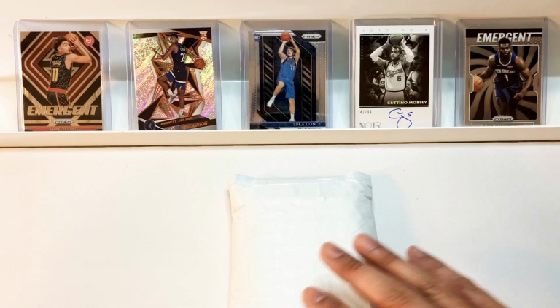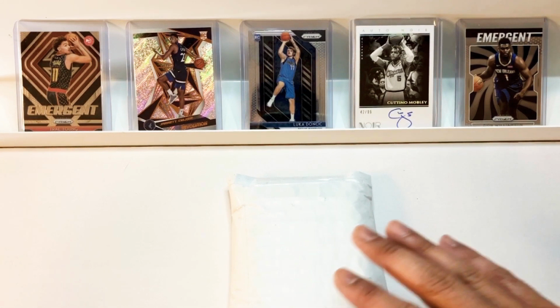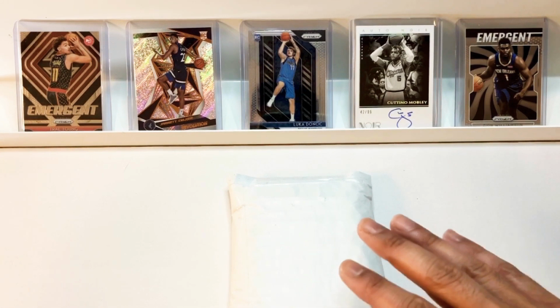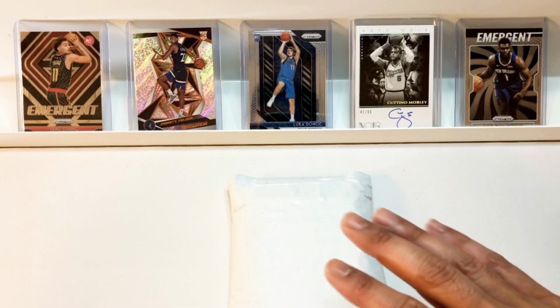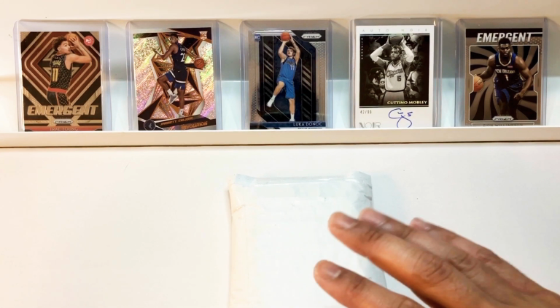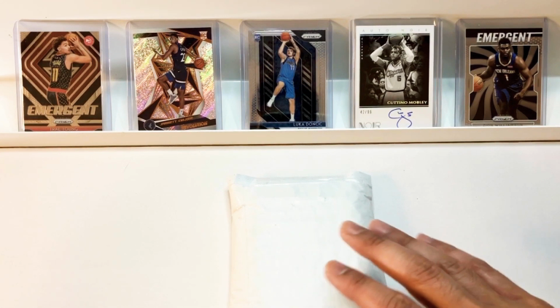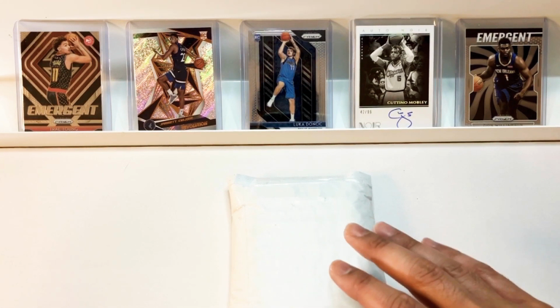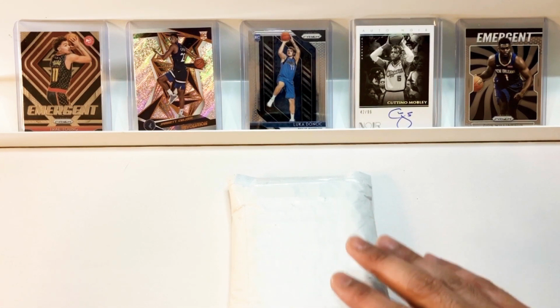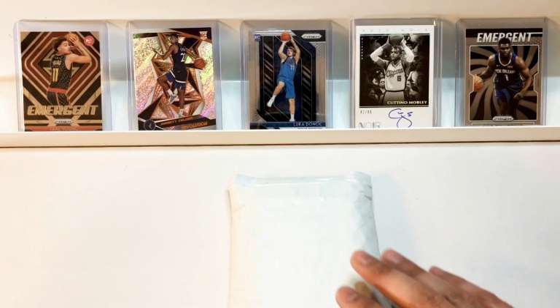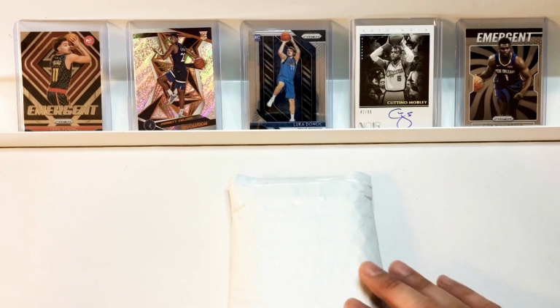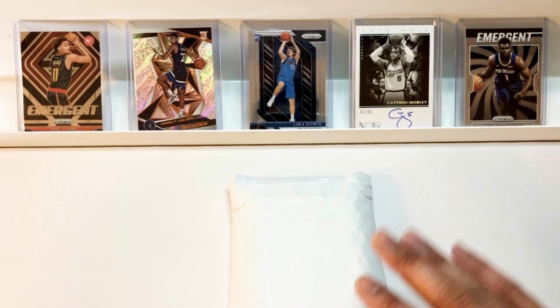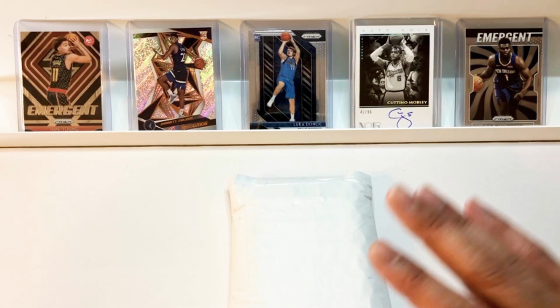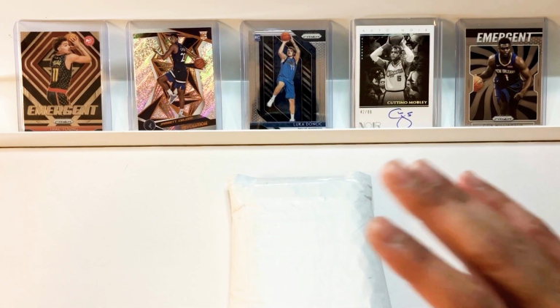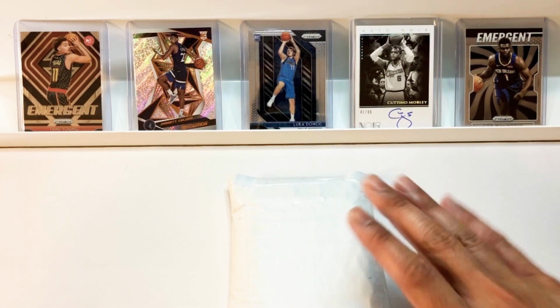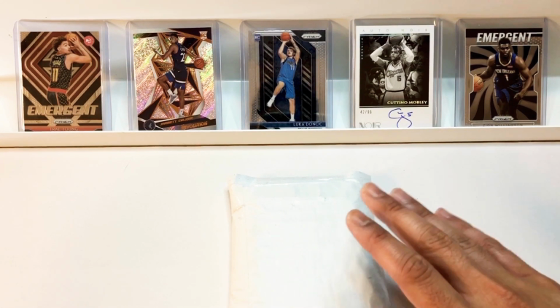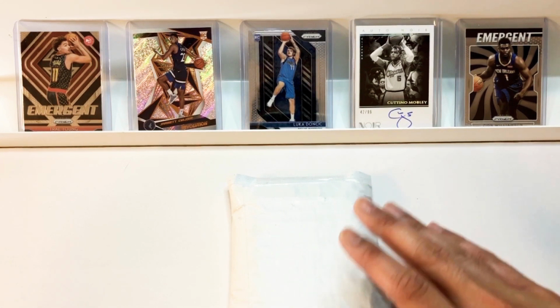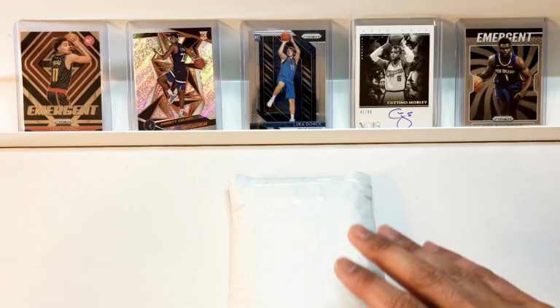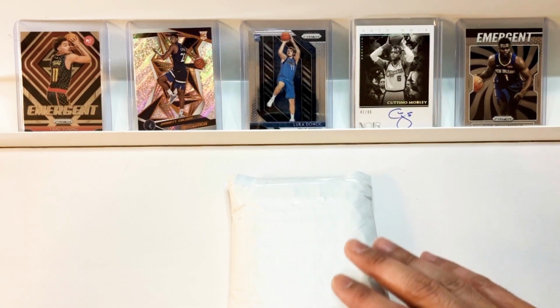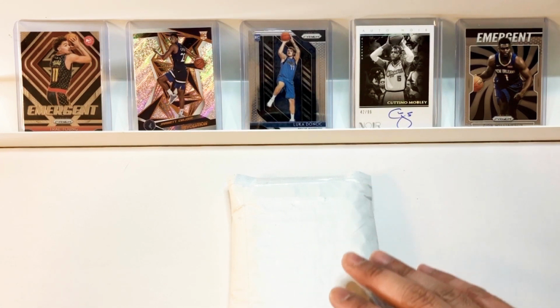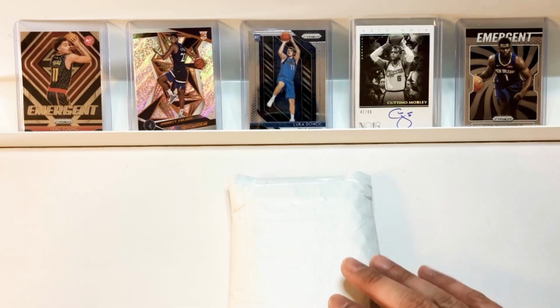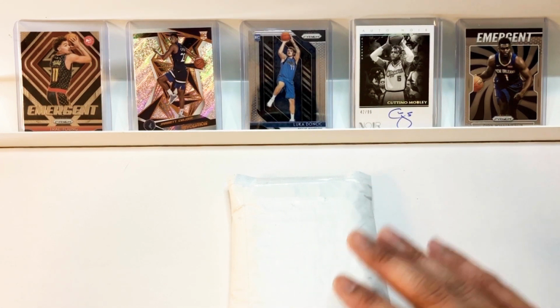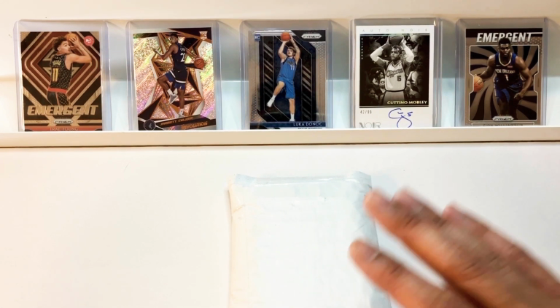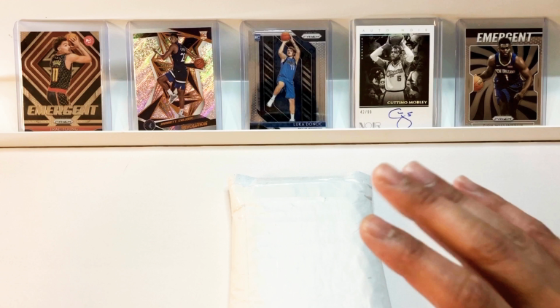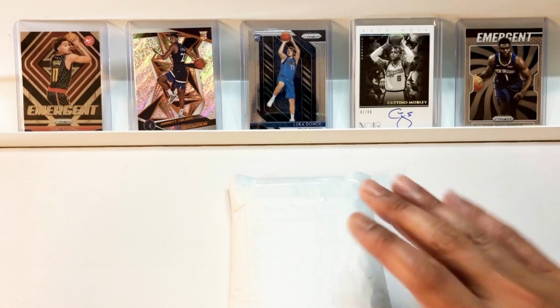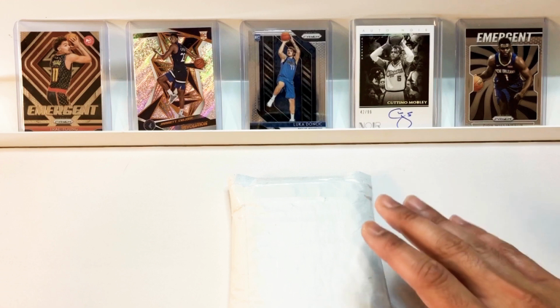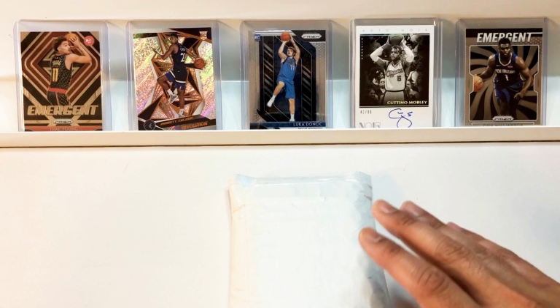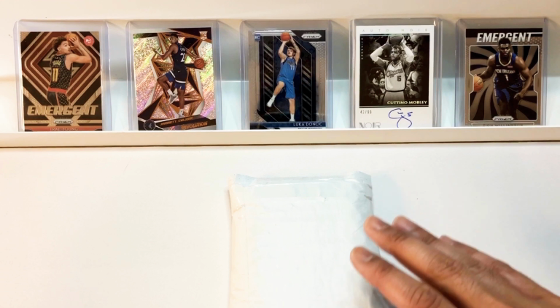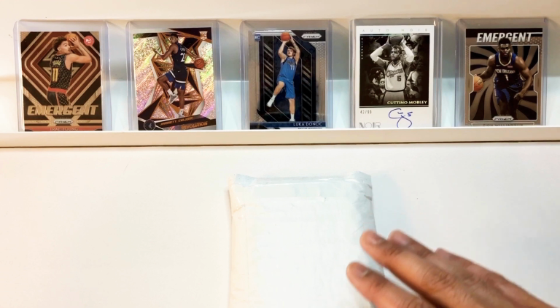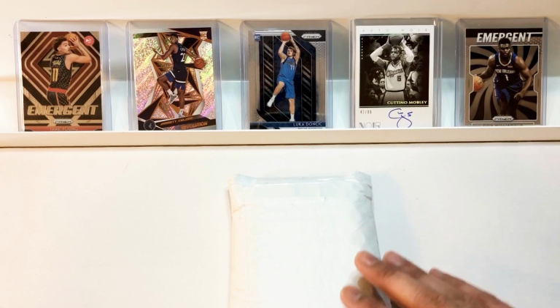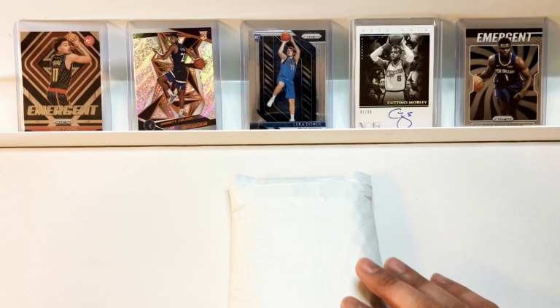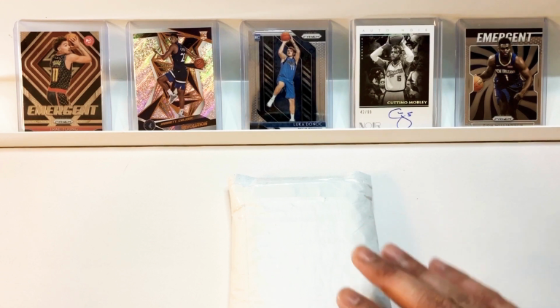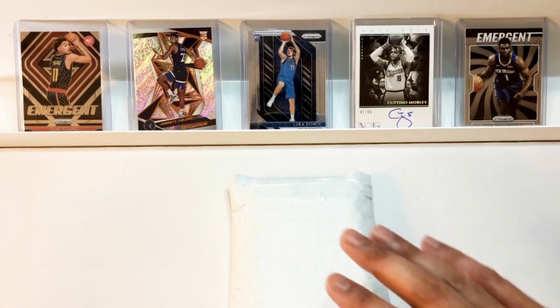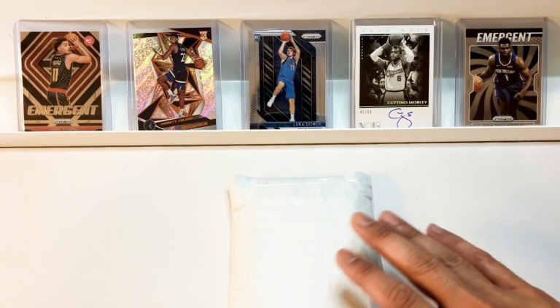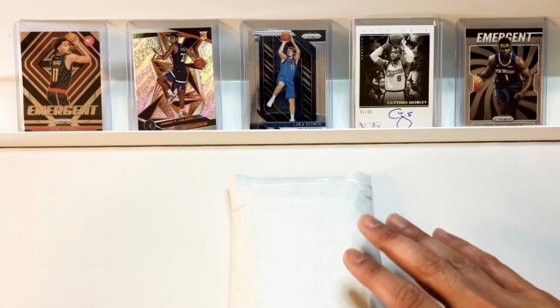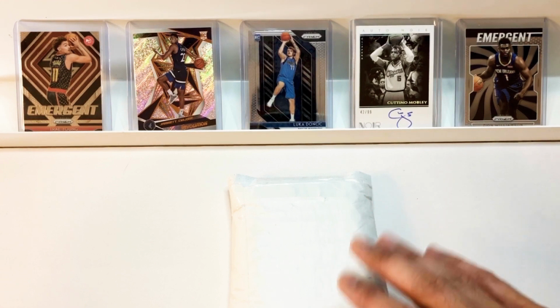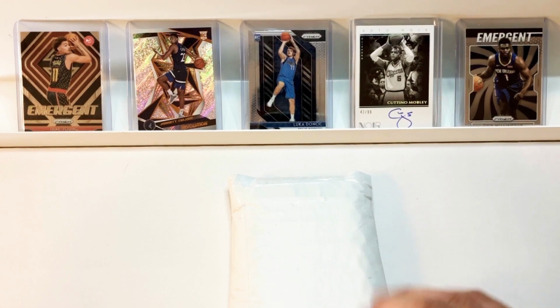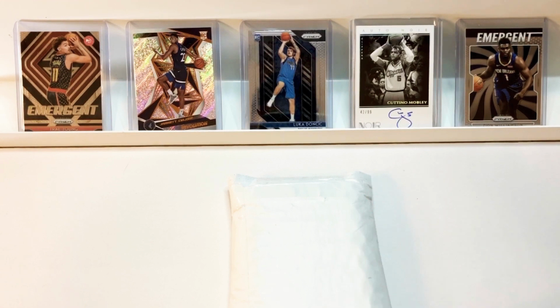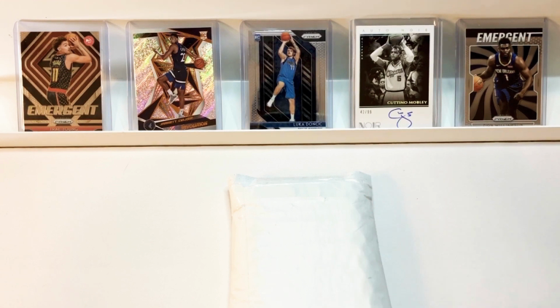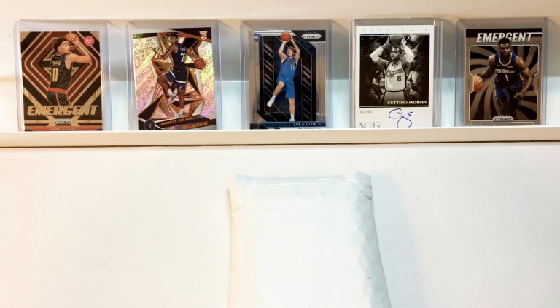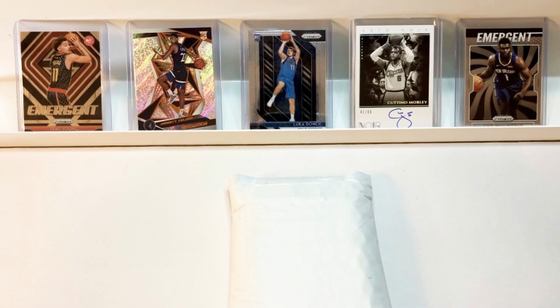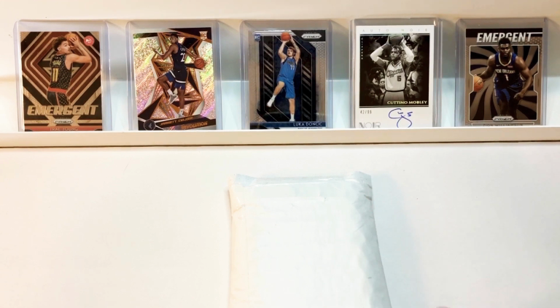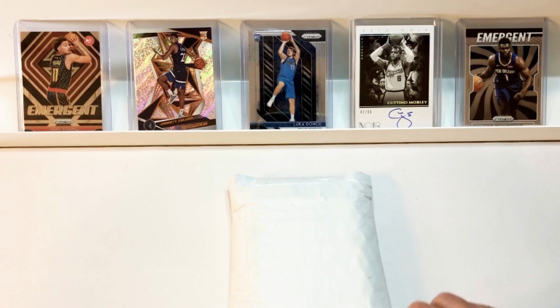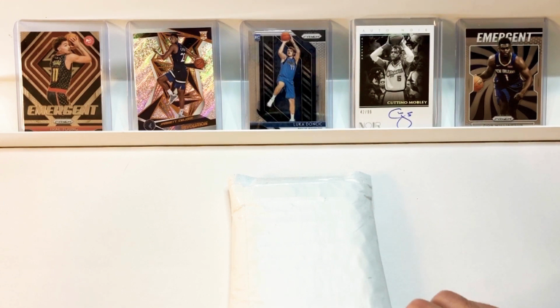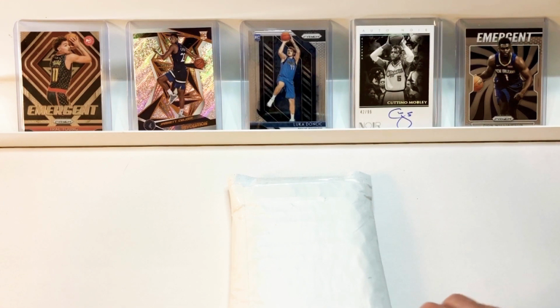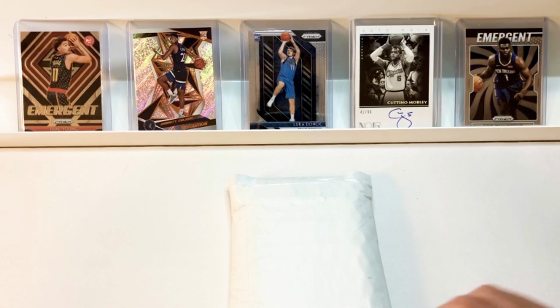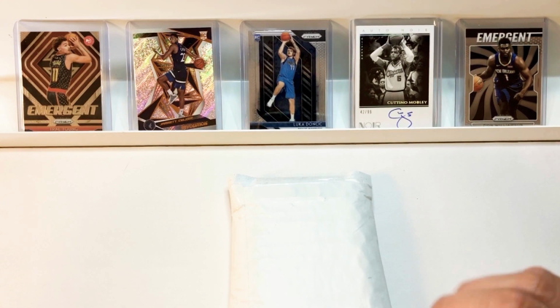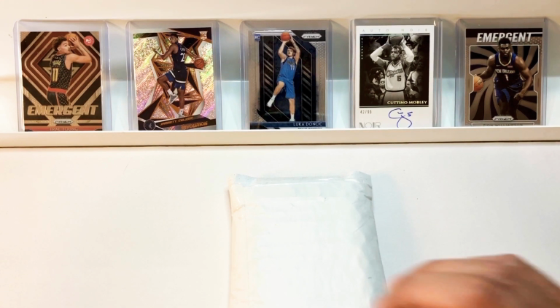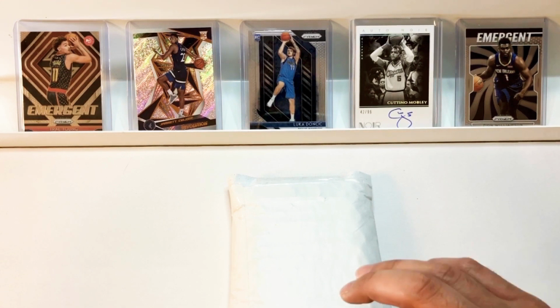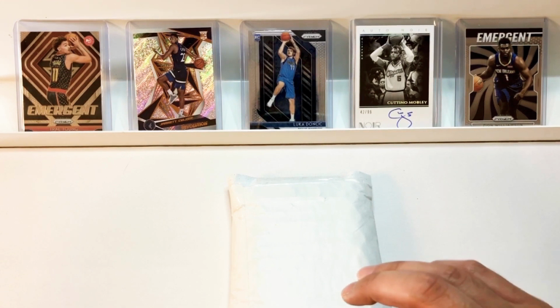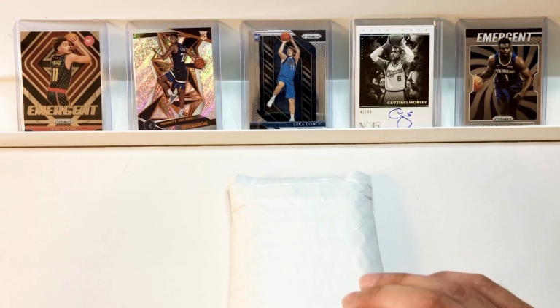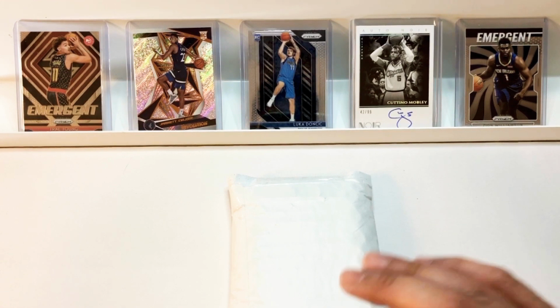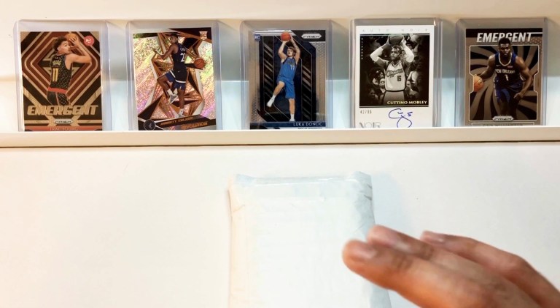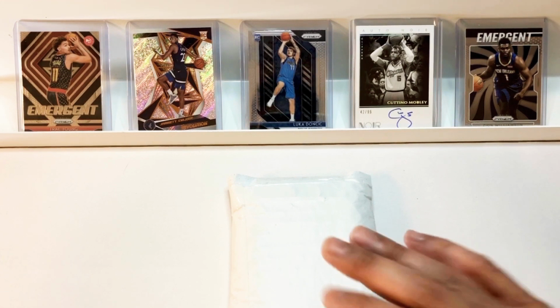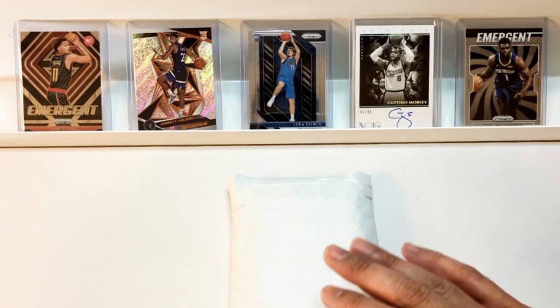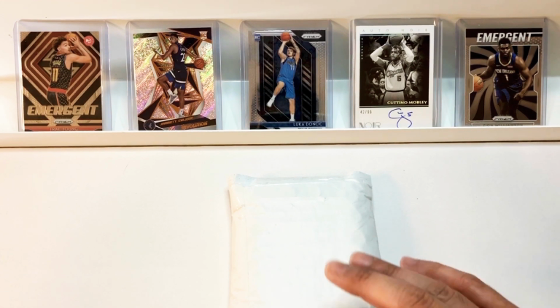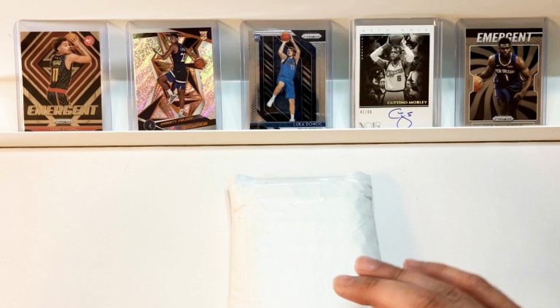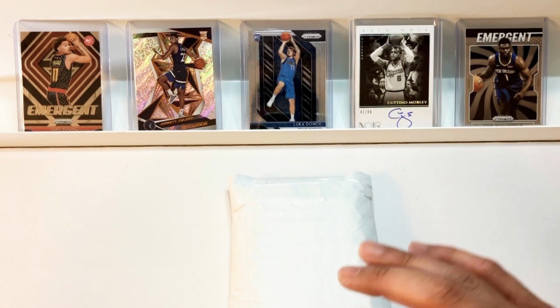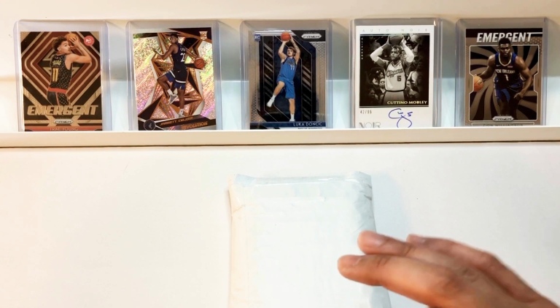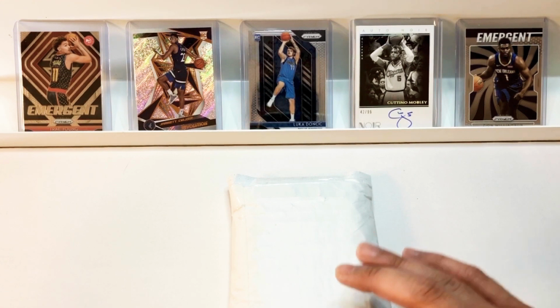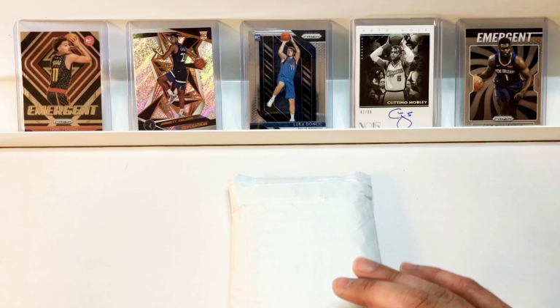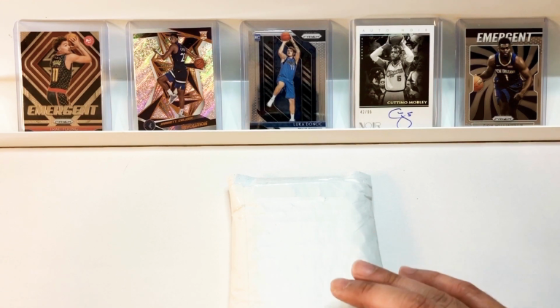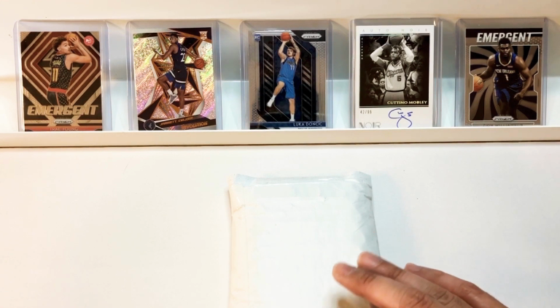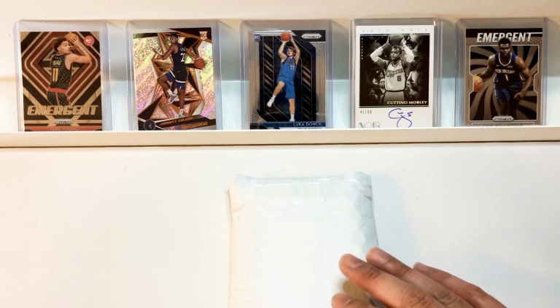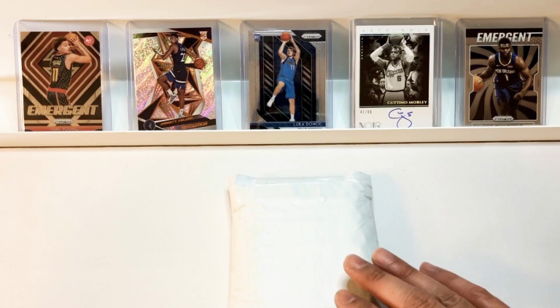We're trying to catch Zion Williamson, Trey Young, or Shea Gilgeous-Alexander green prism rookie cards.